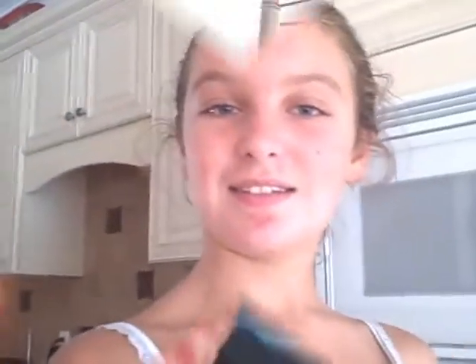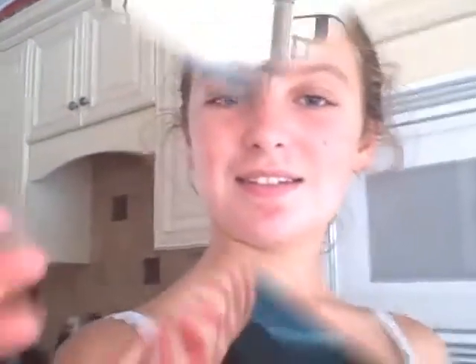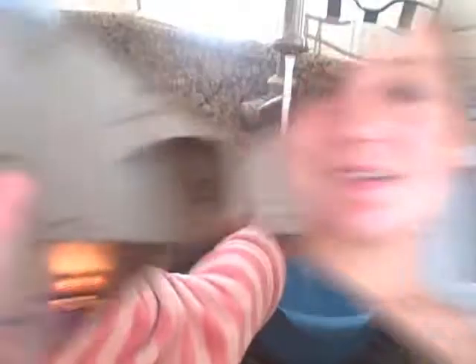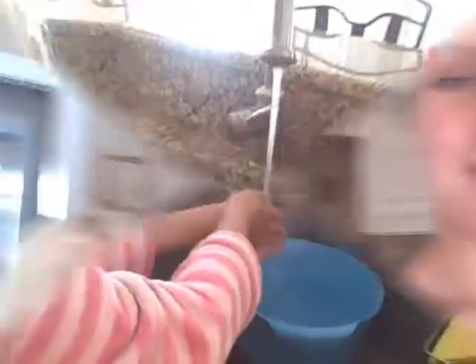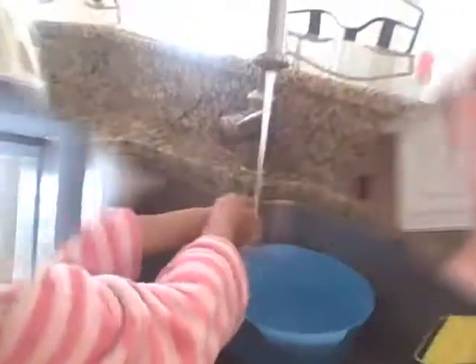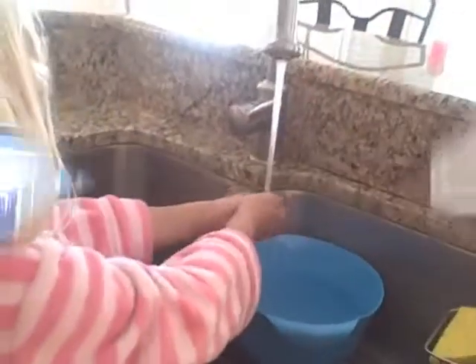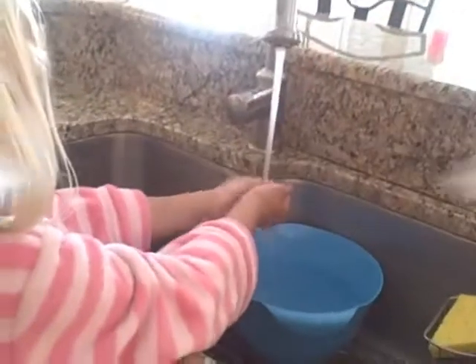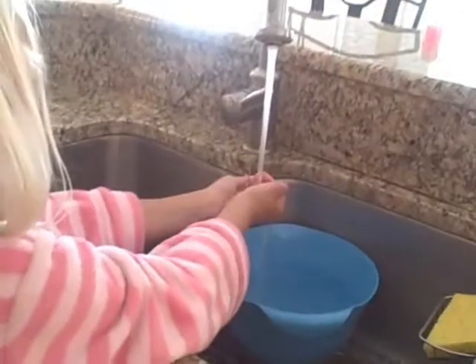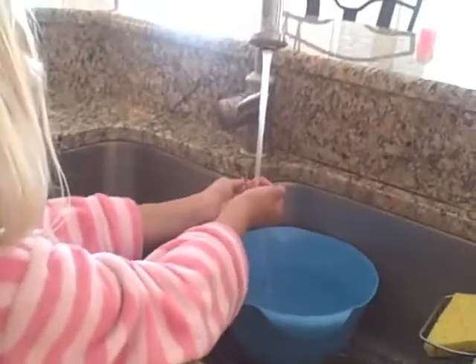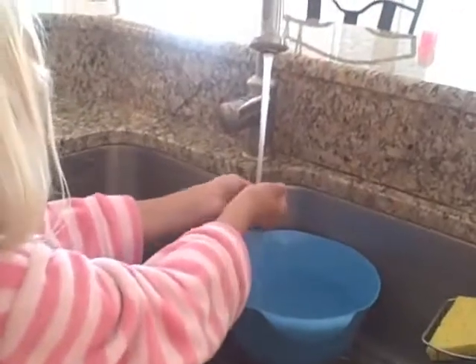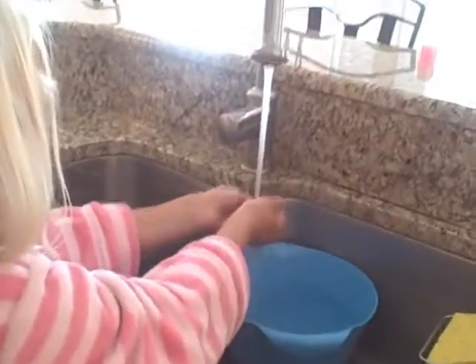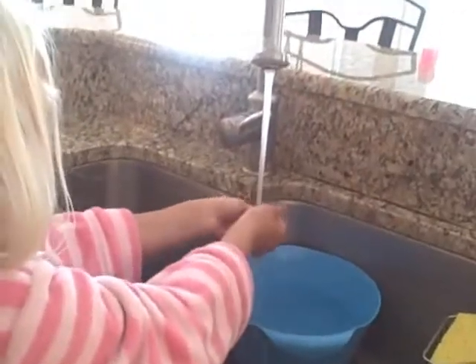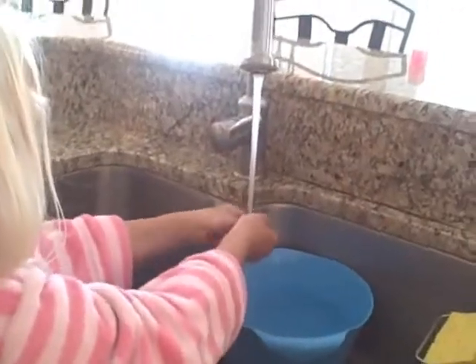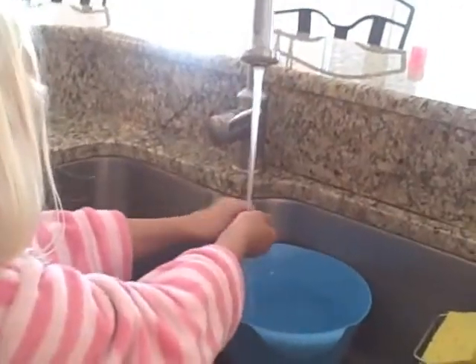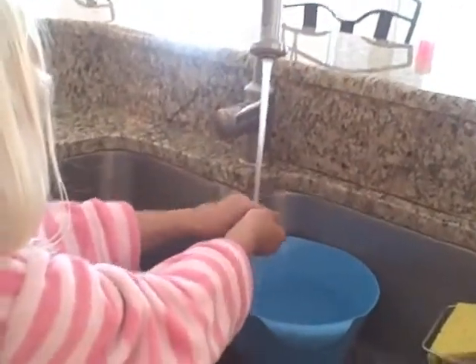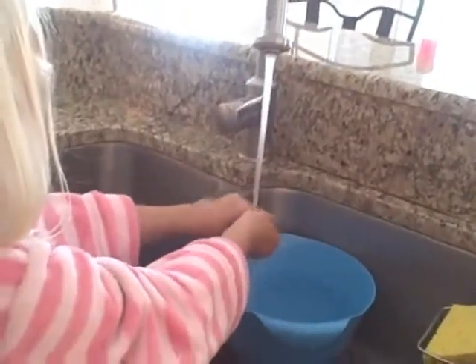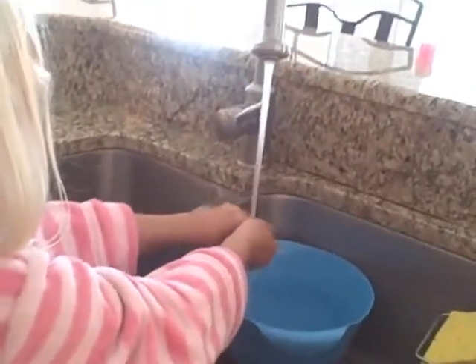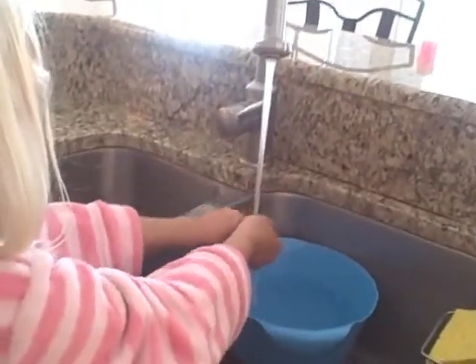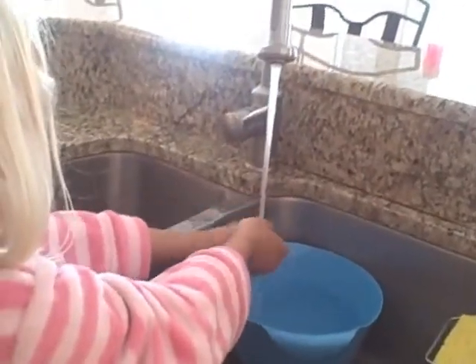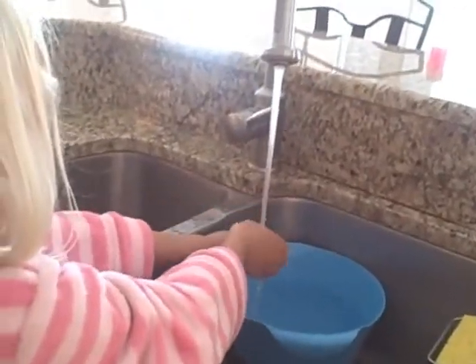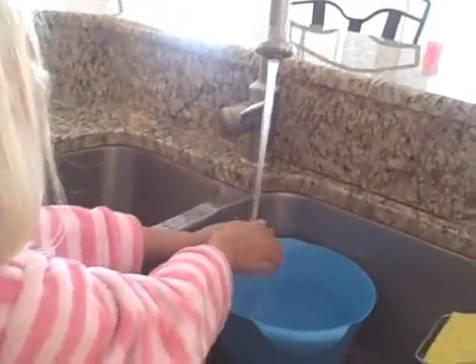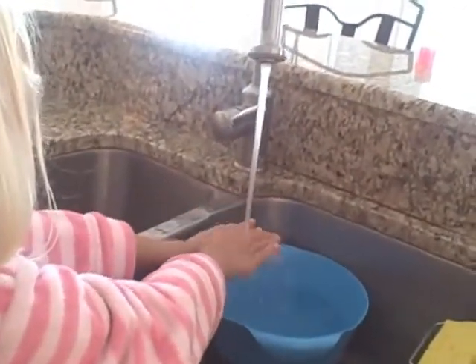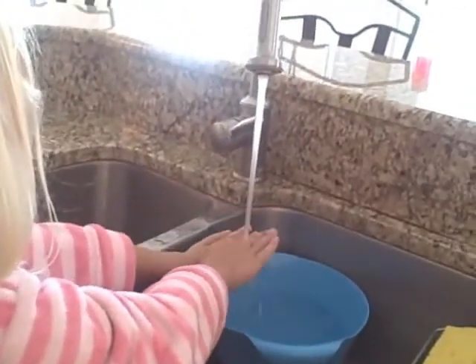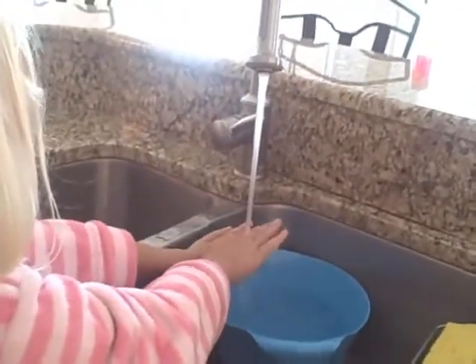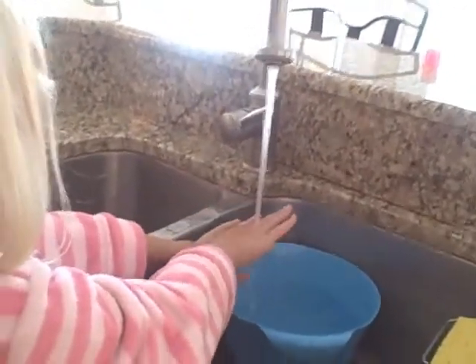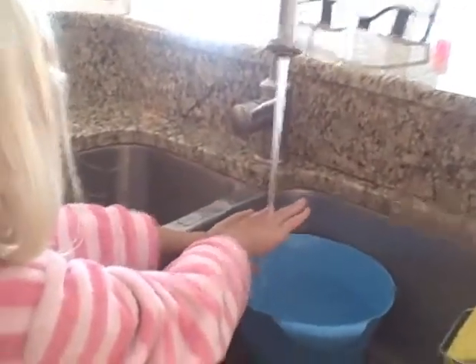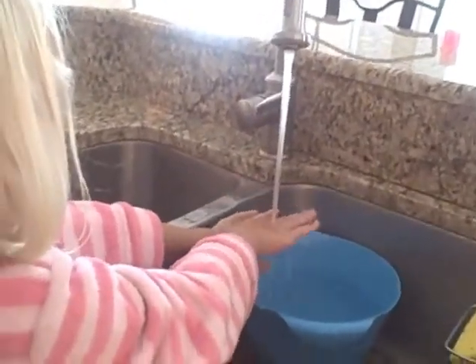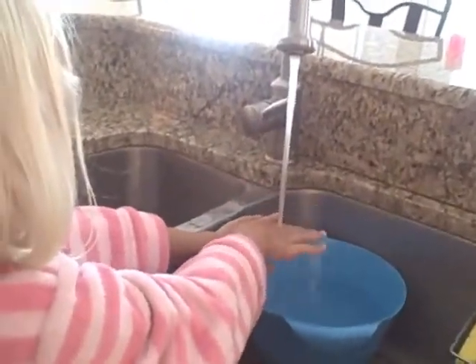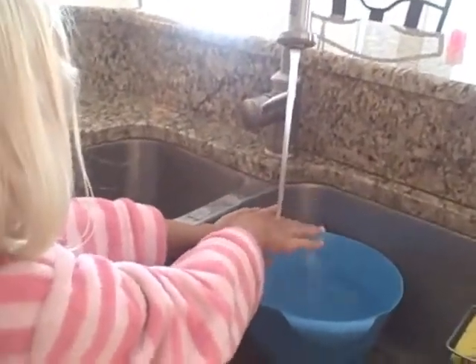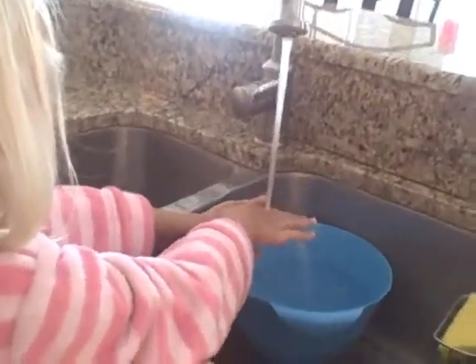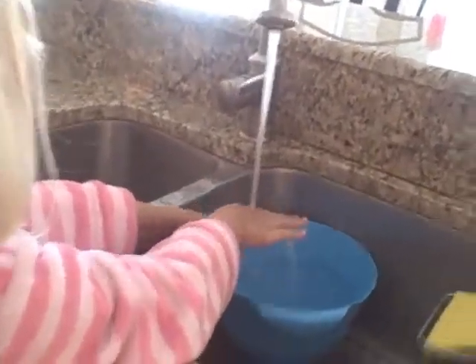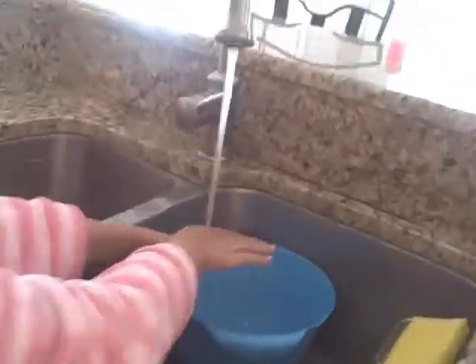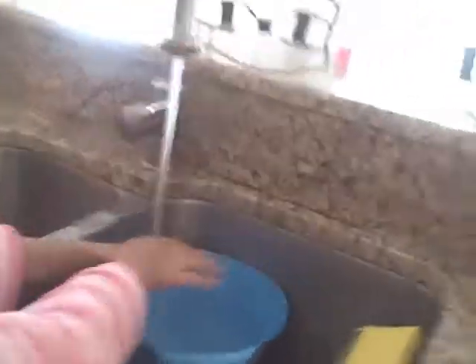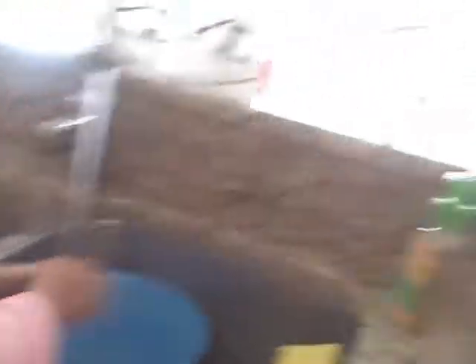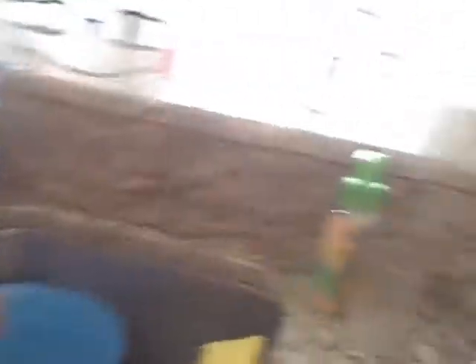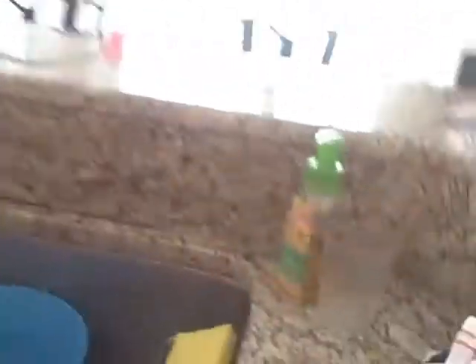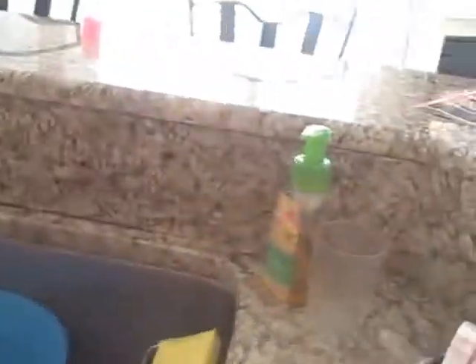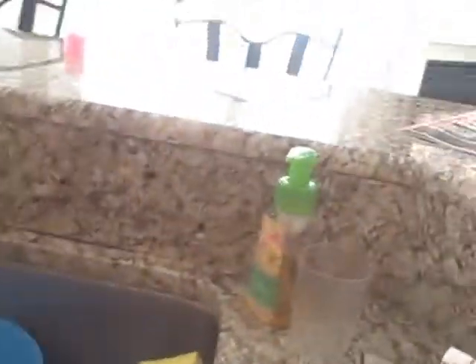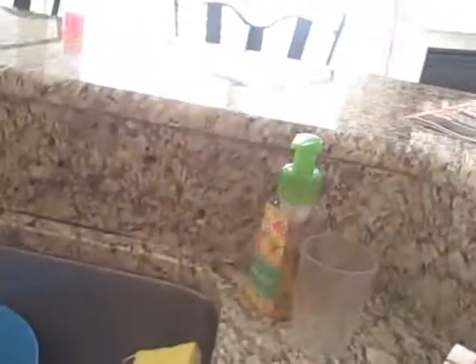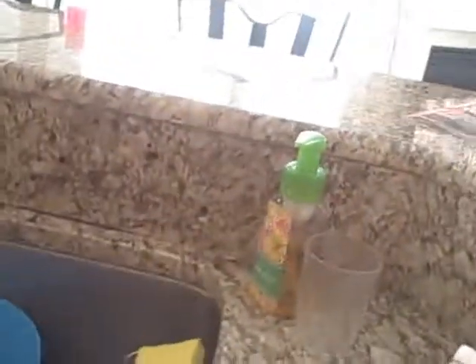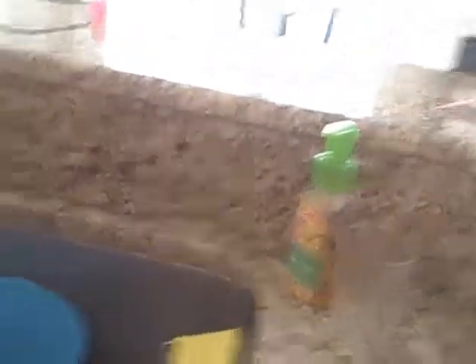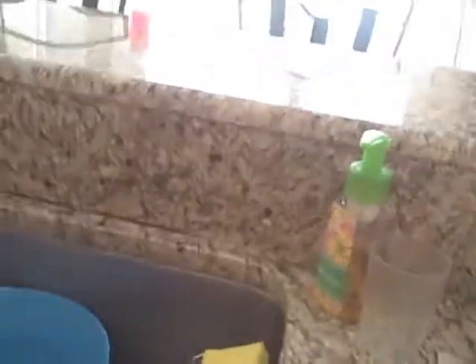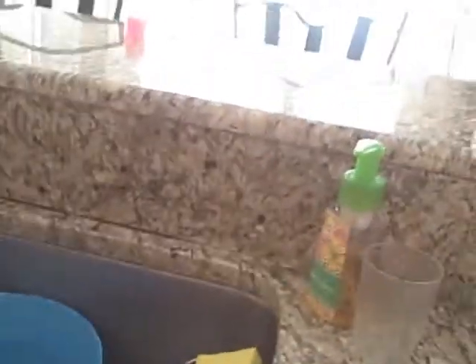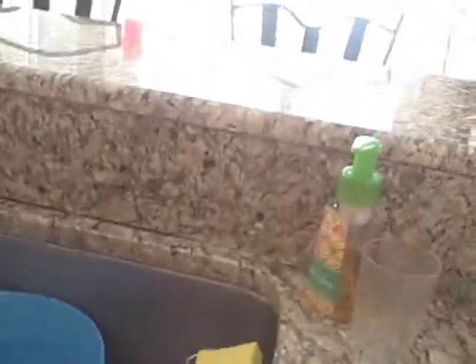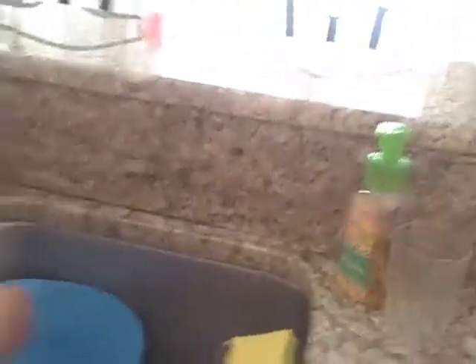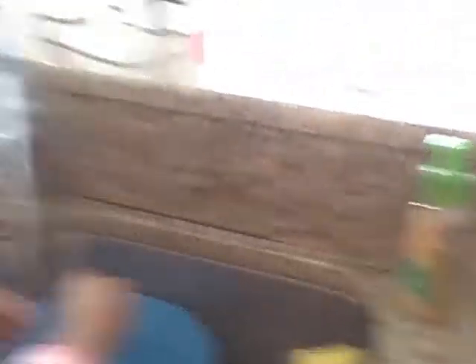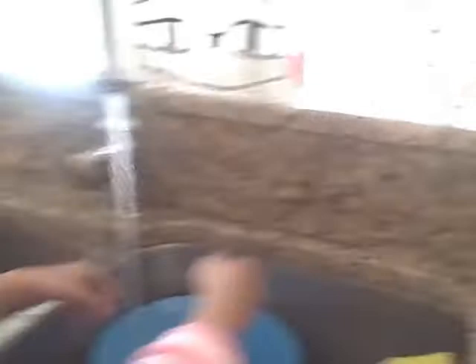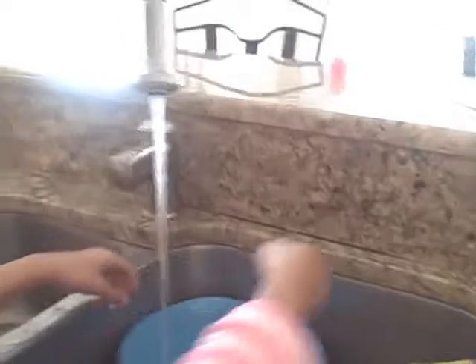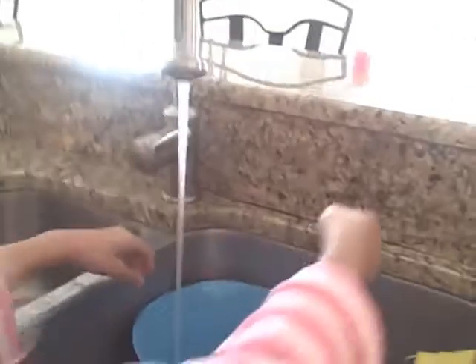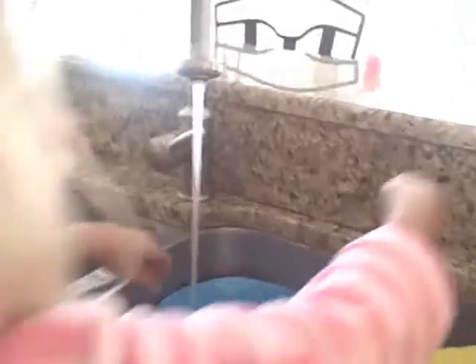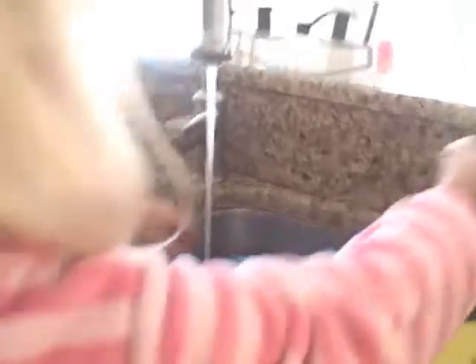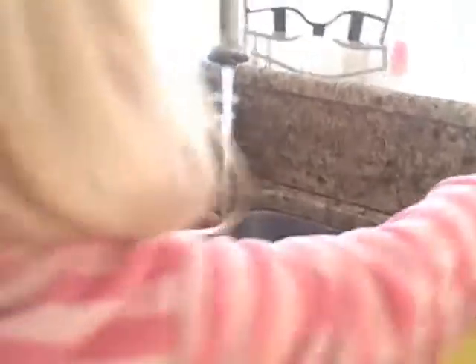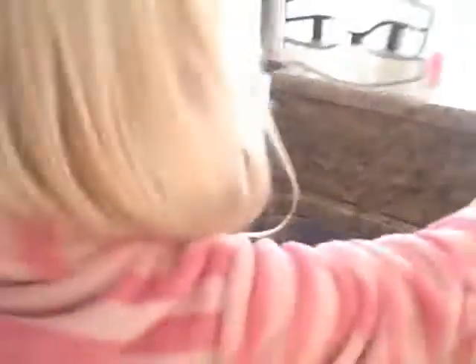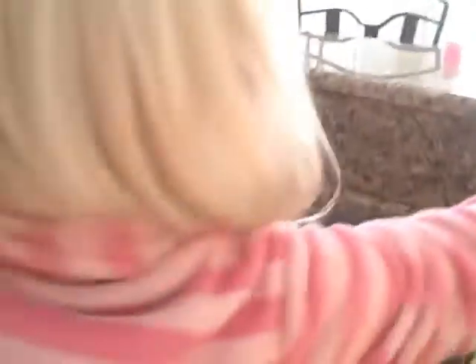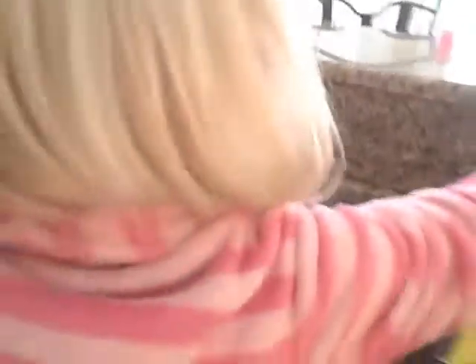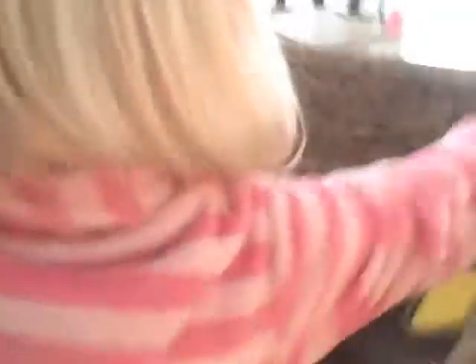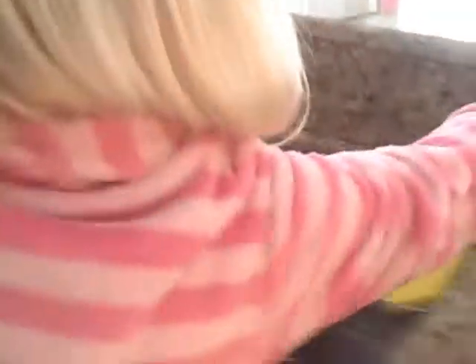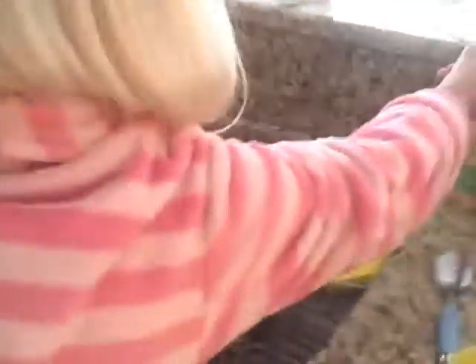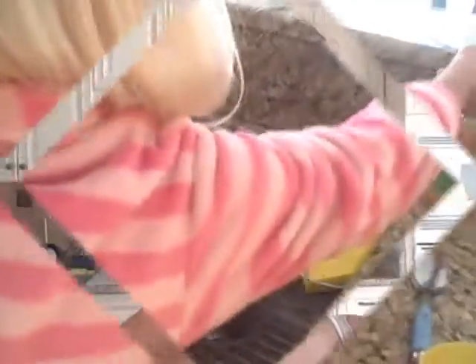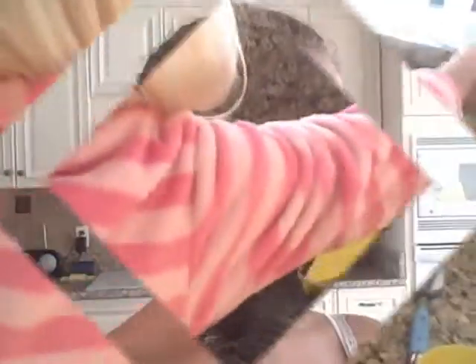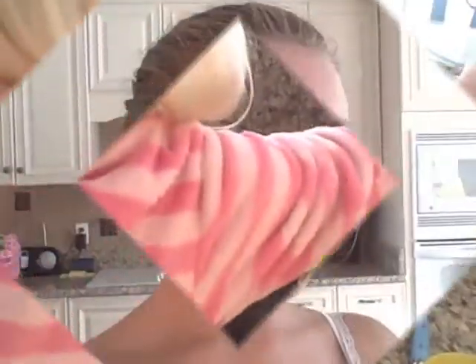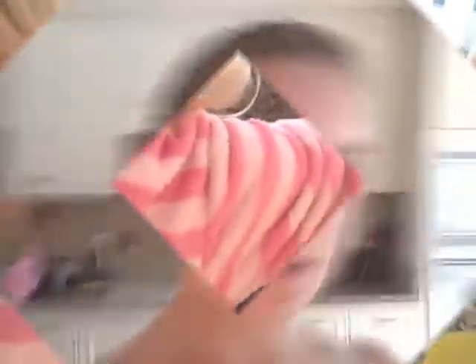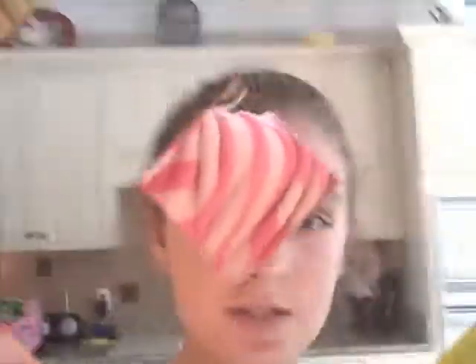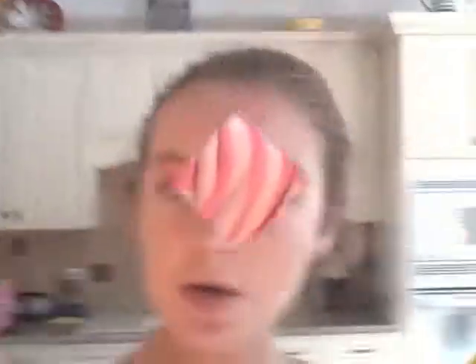Hey guys, so first what you want to do is wash your hands with water and soap. So go ahead and start doing that.